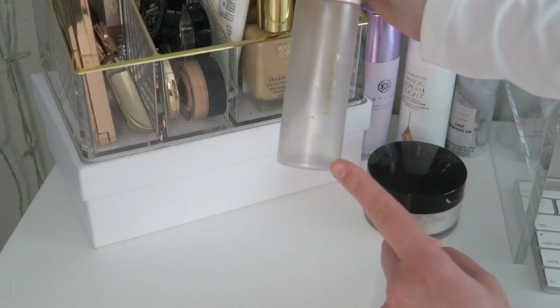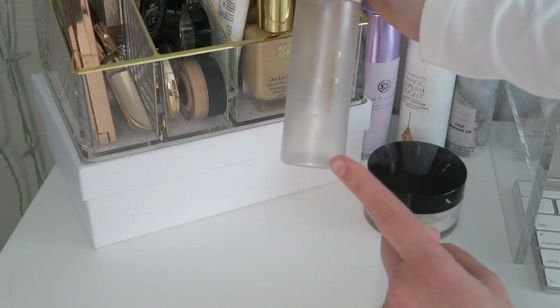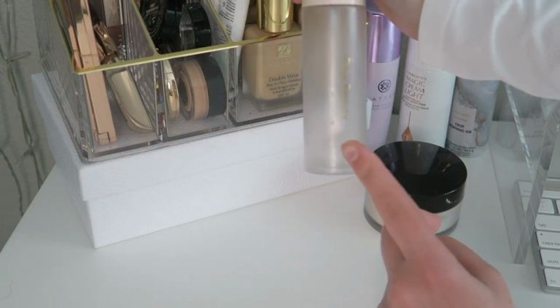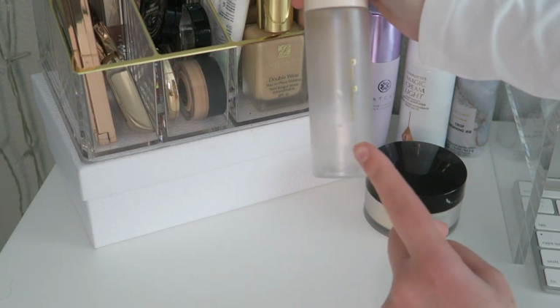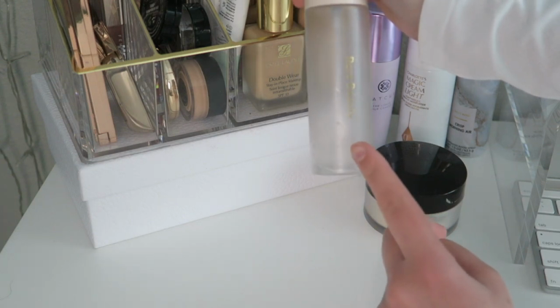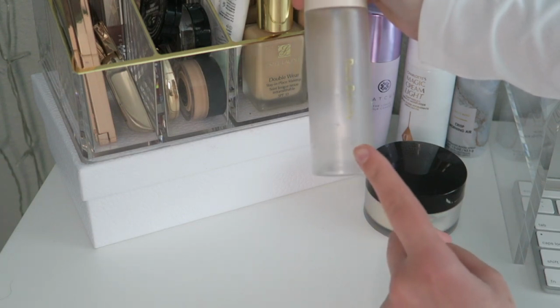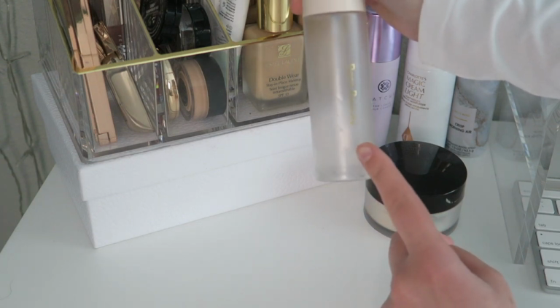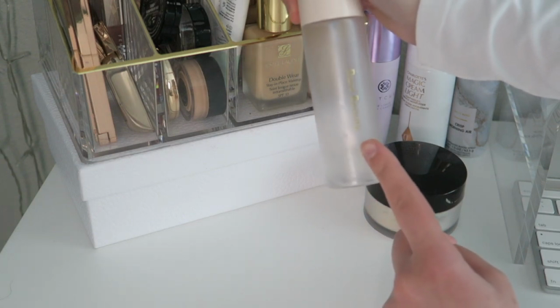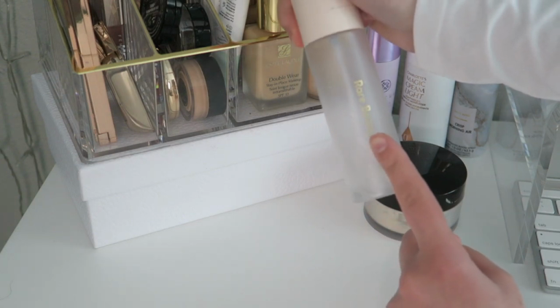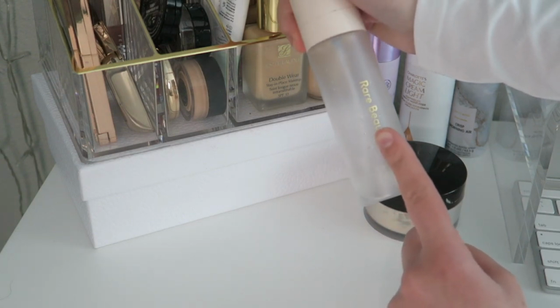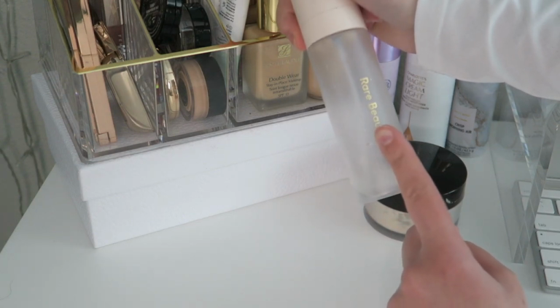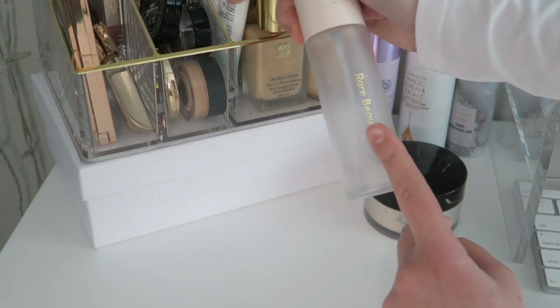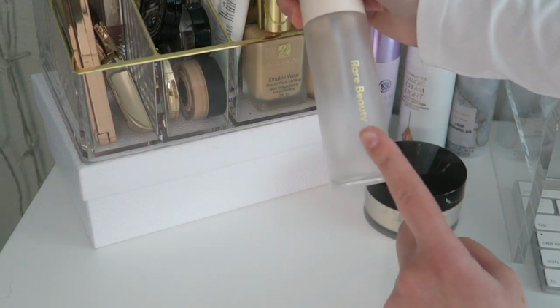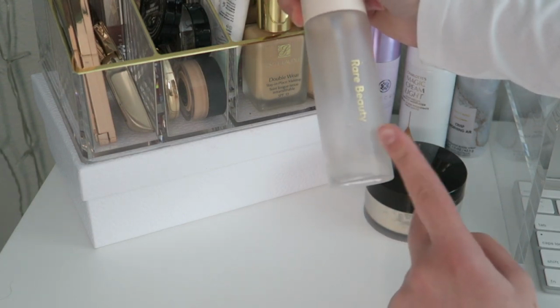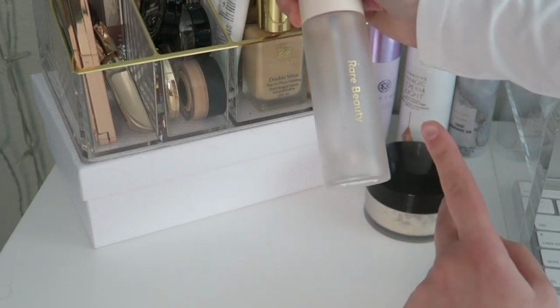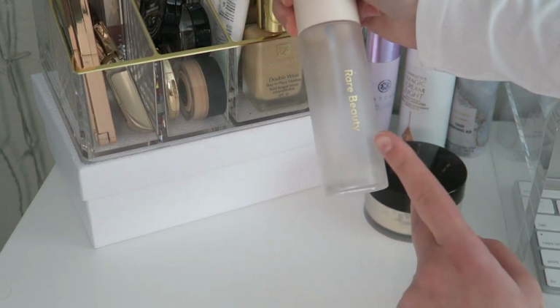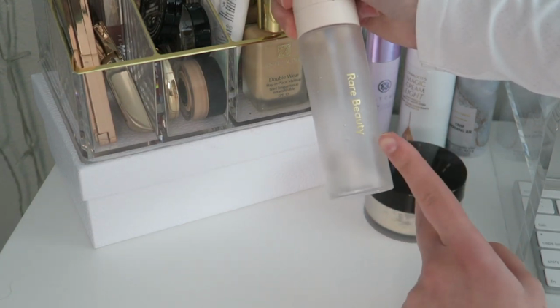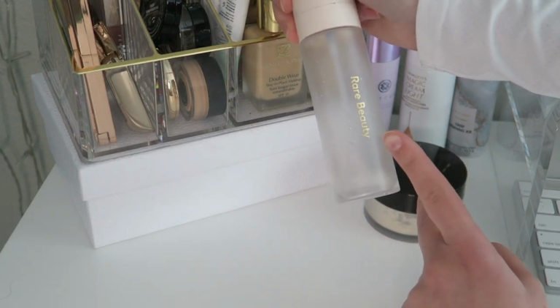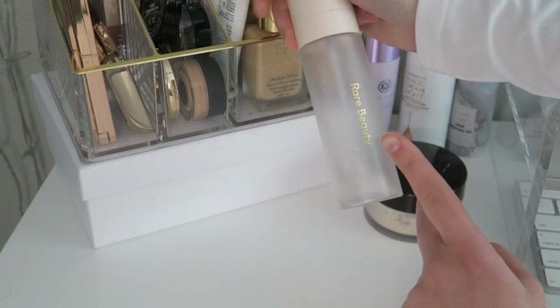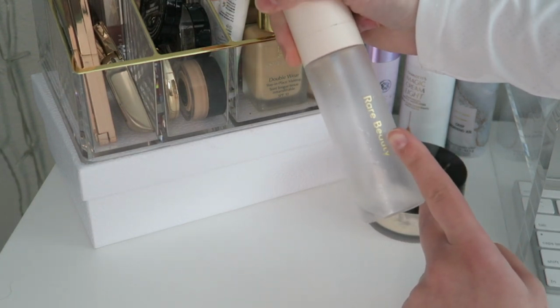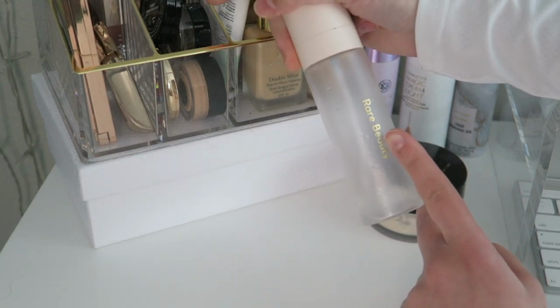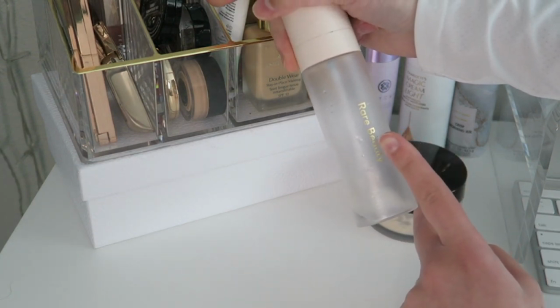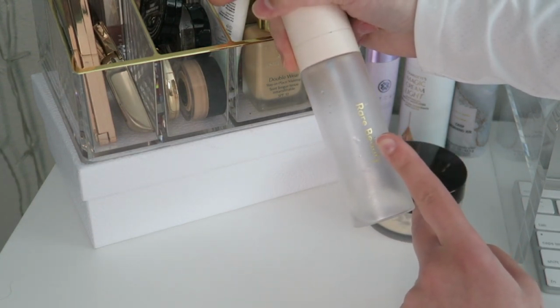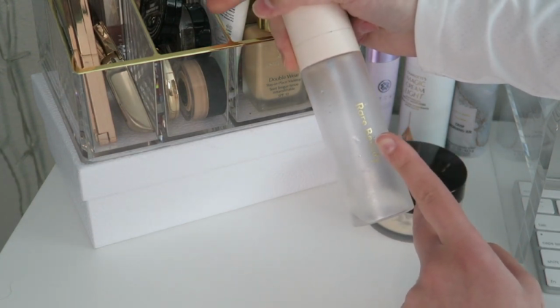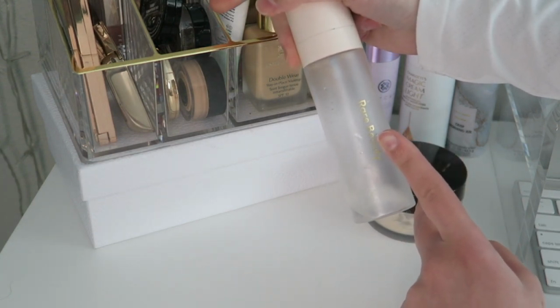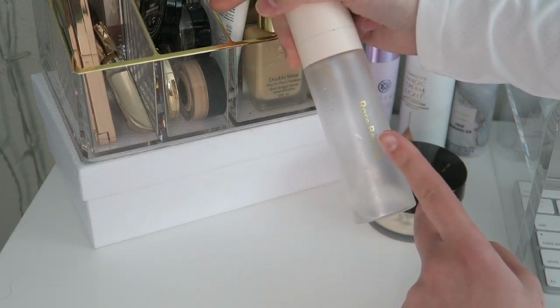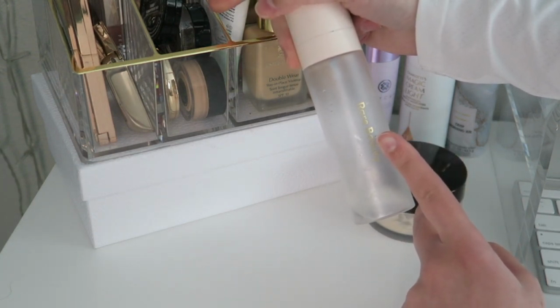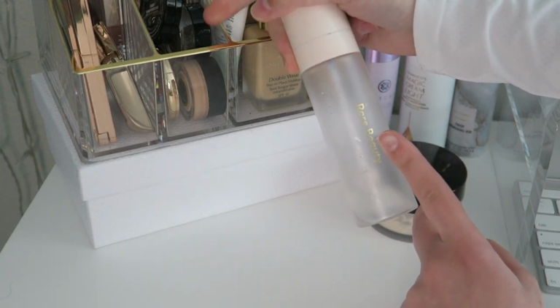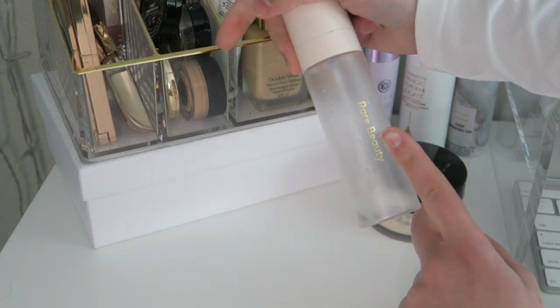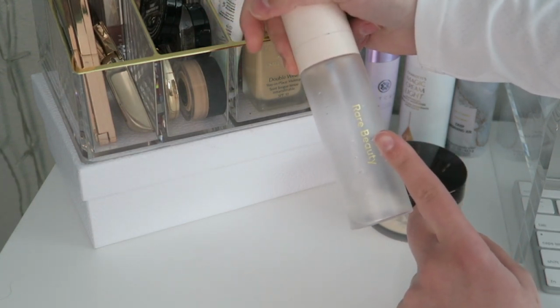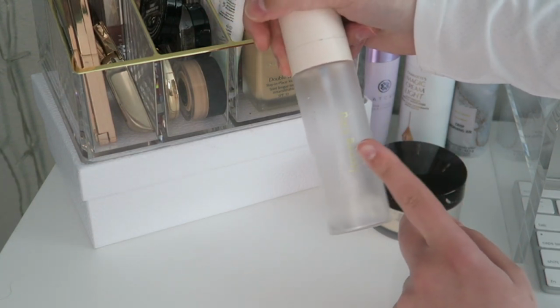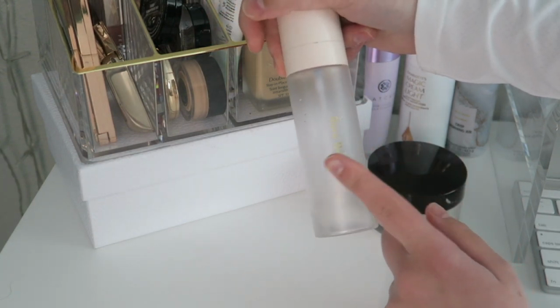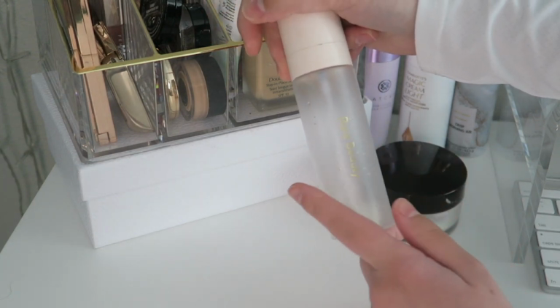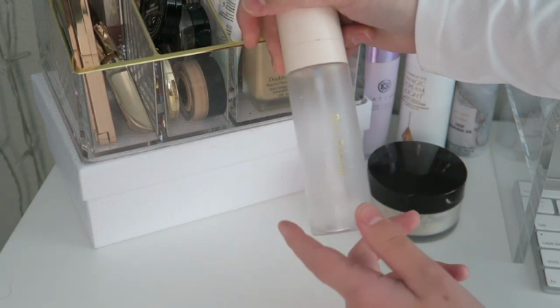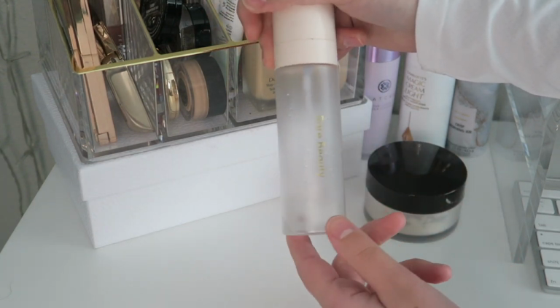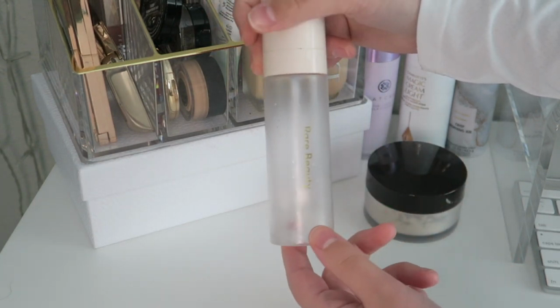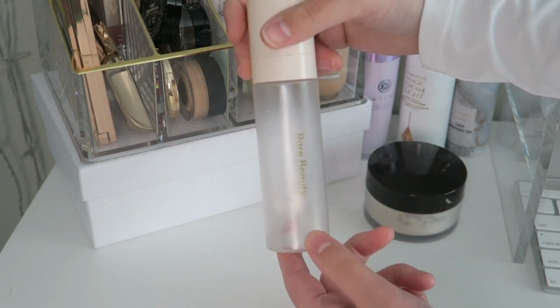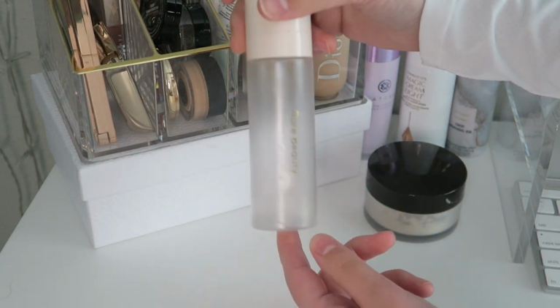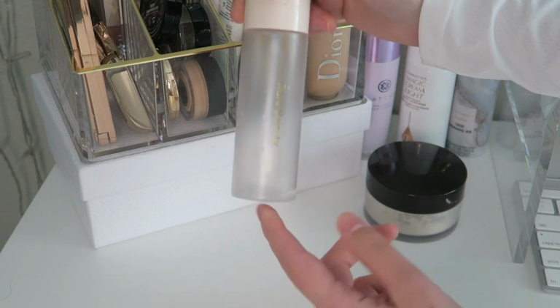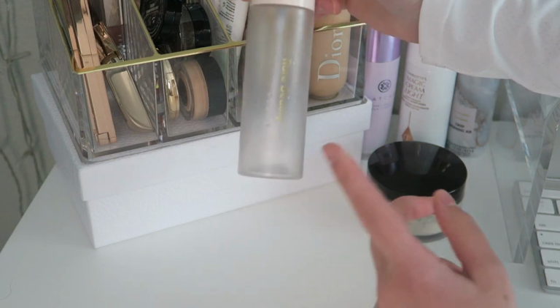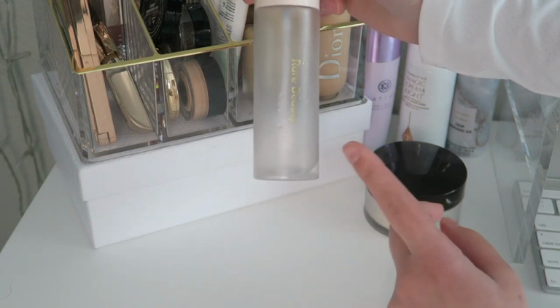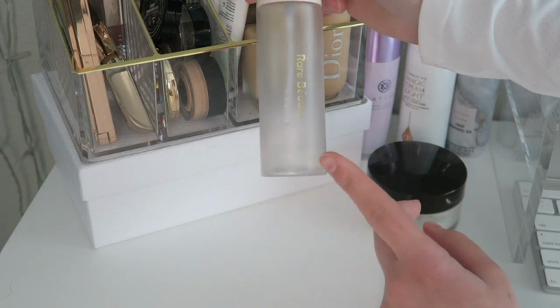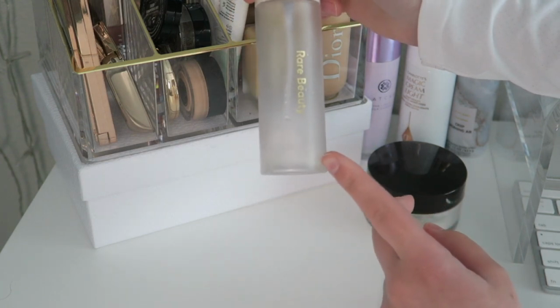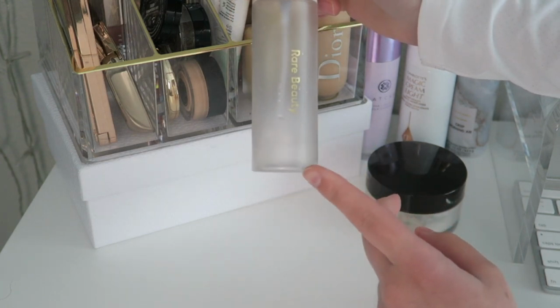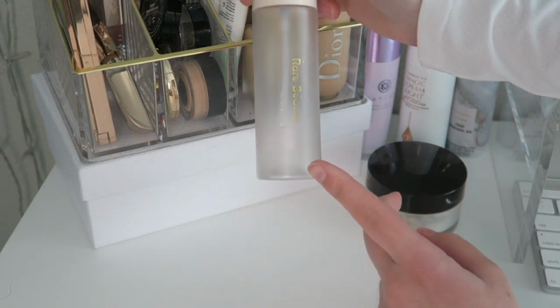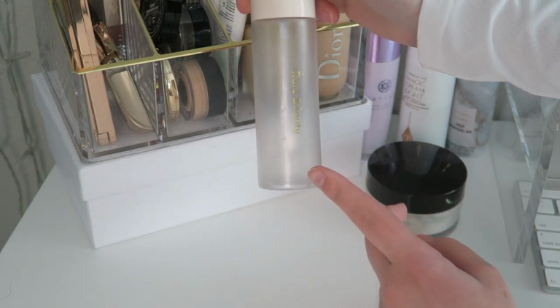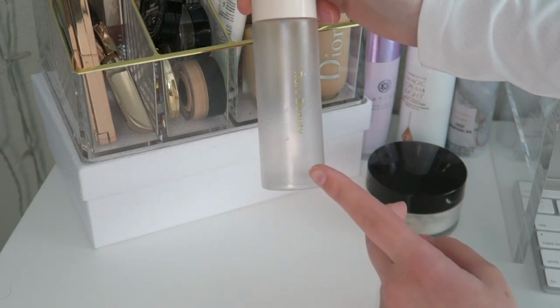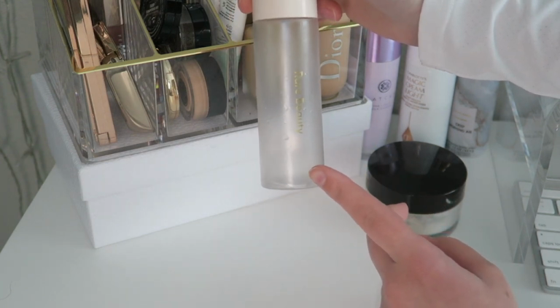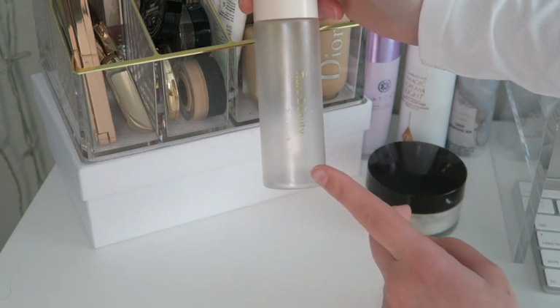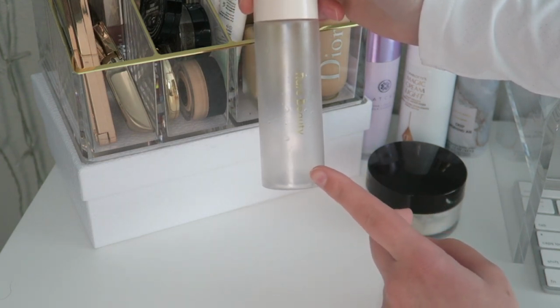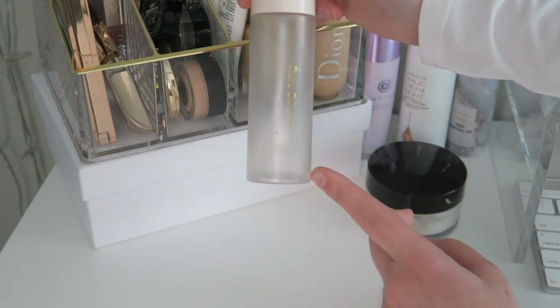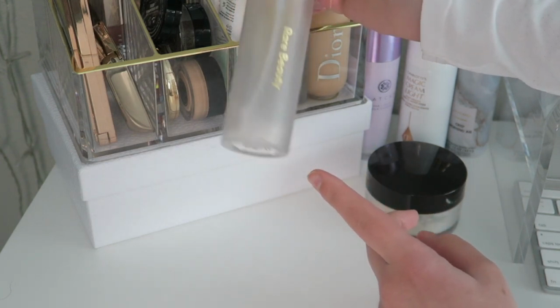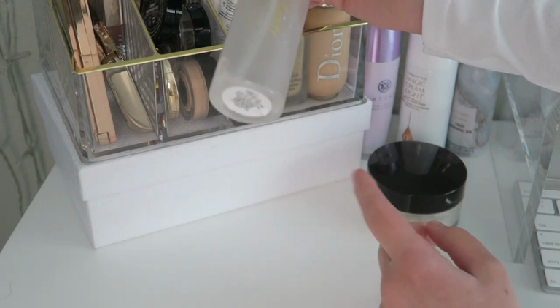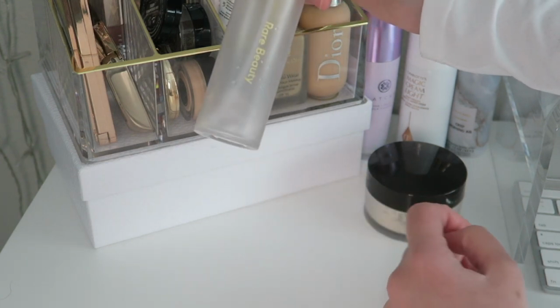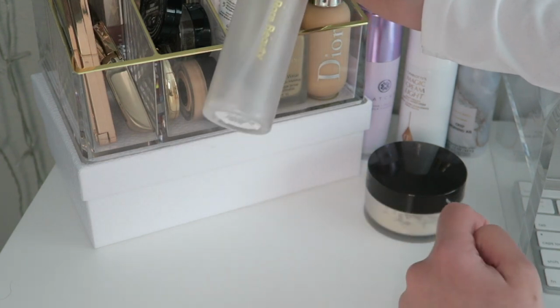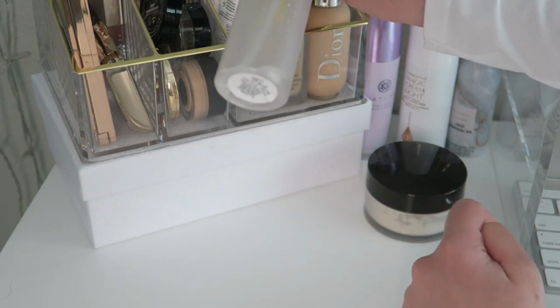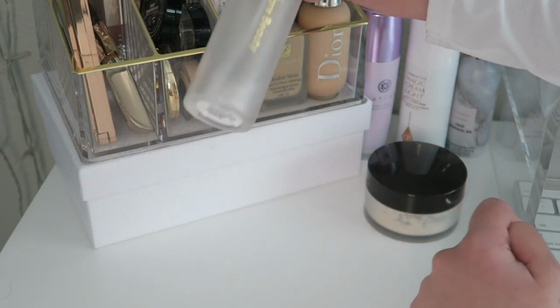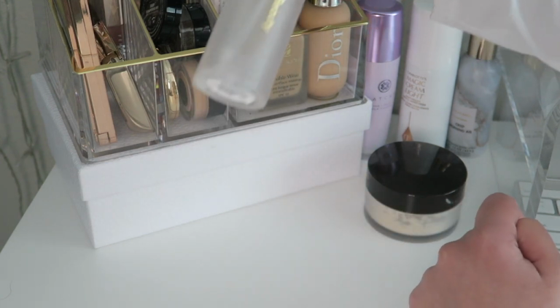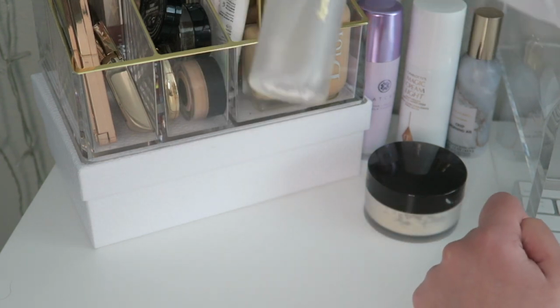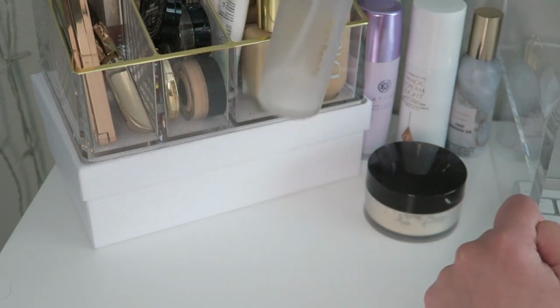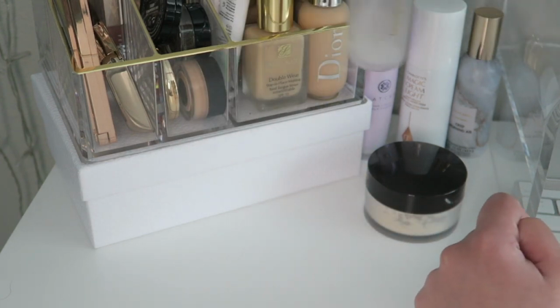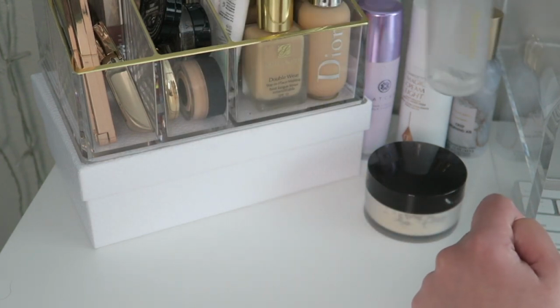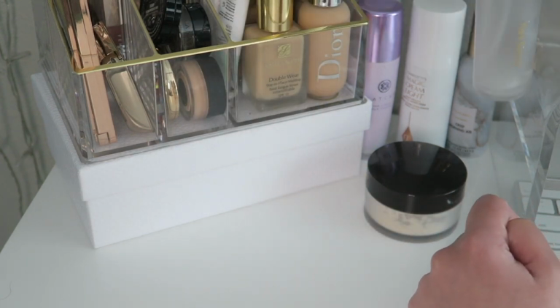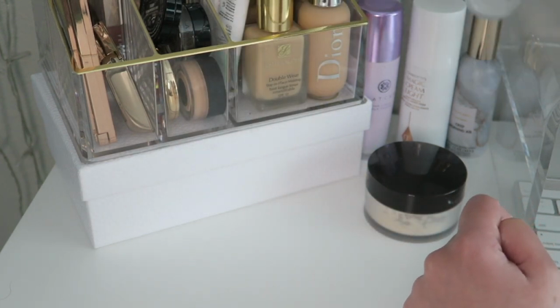What I do with the almost-empty setting spray is use it for the Patrick Ta brow wax — I just put some drops of it in there and then it works fine on my brows.